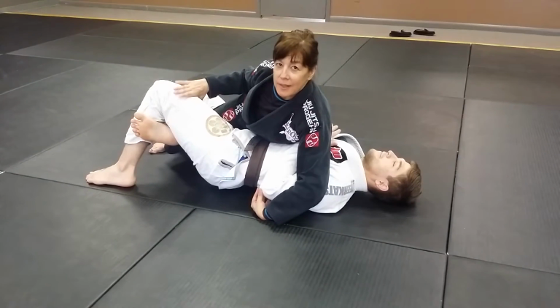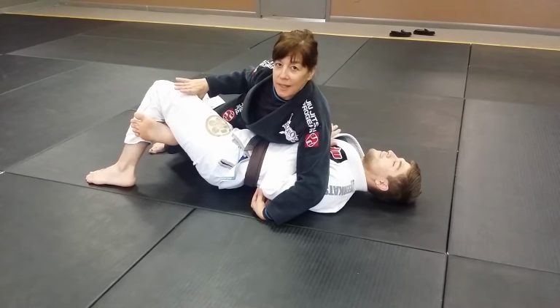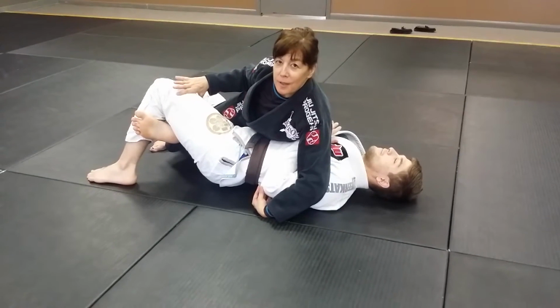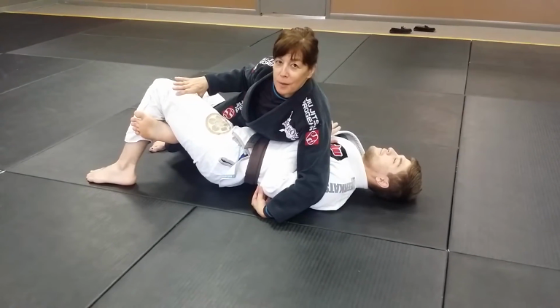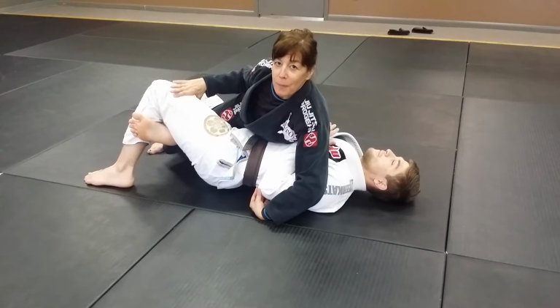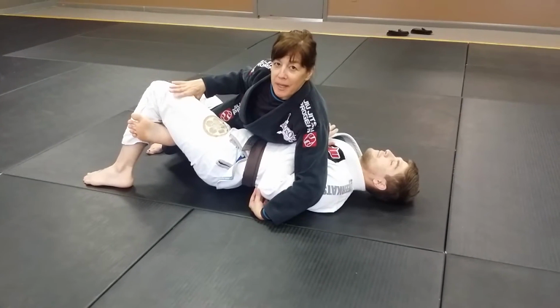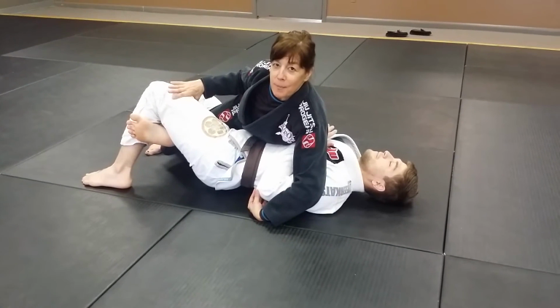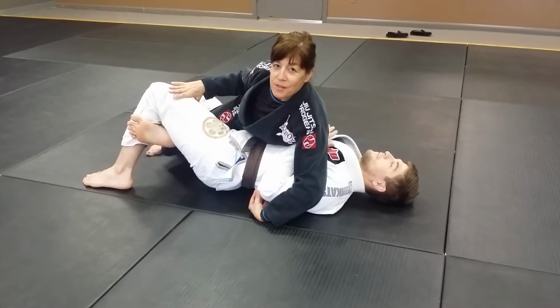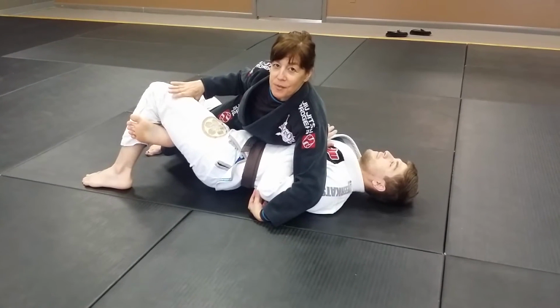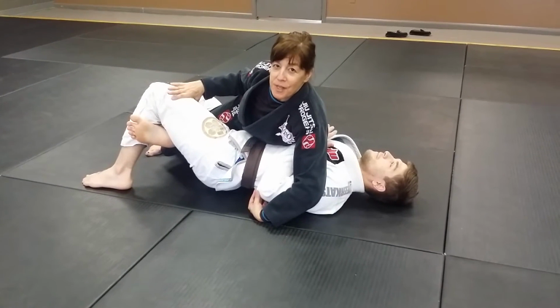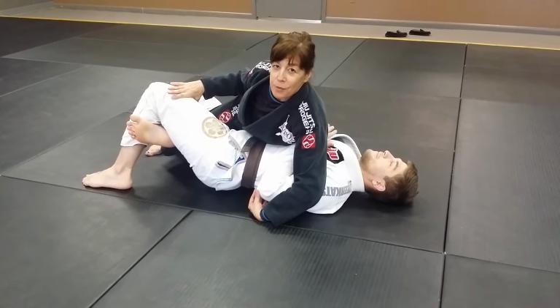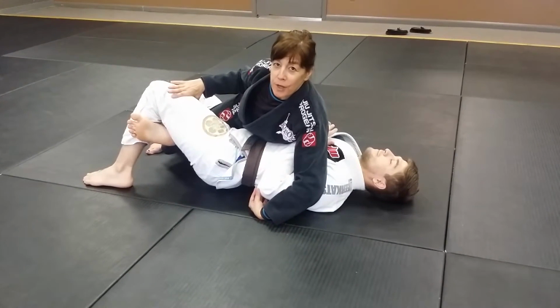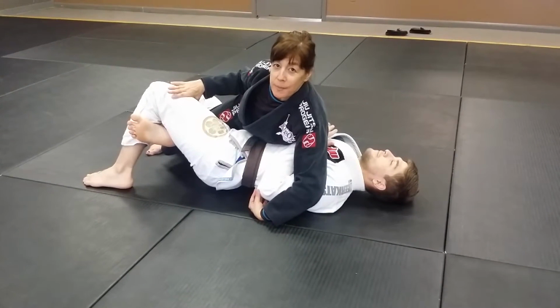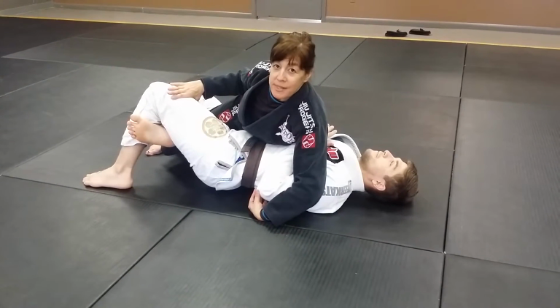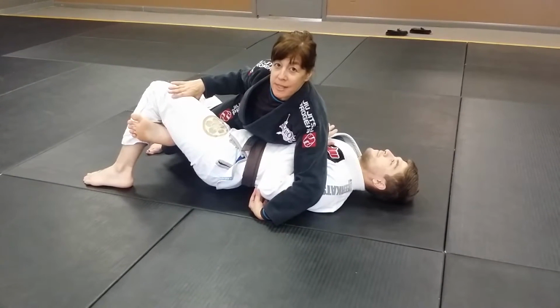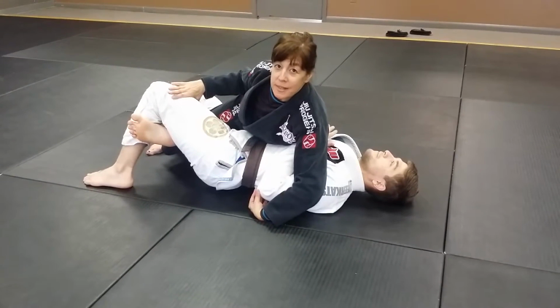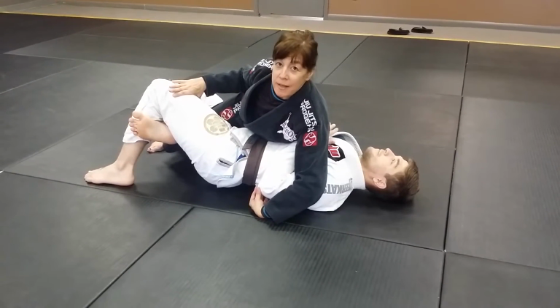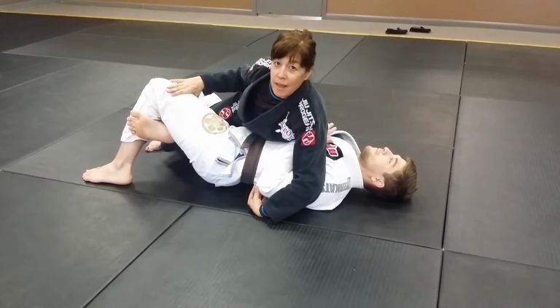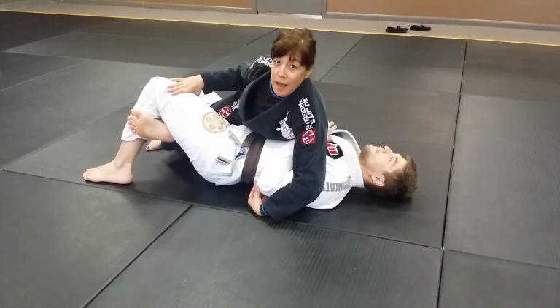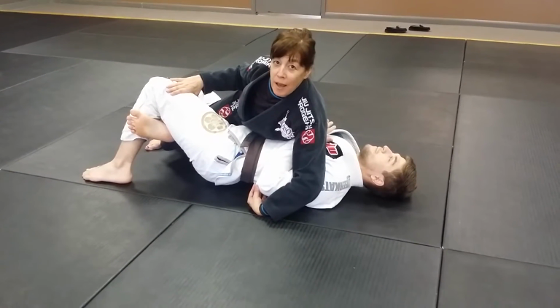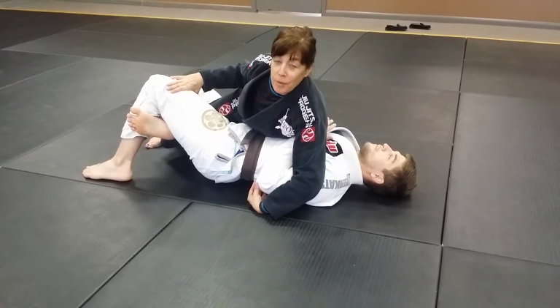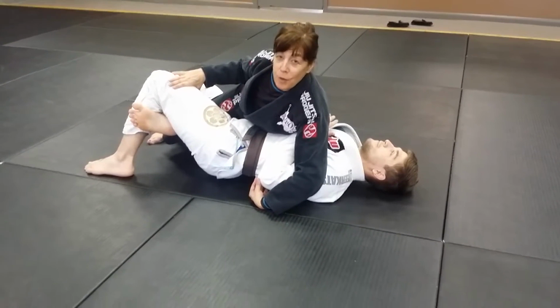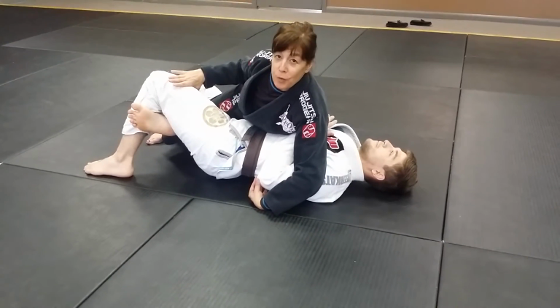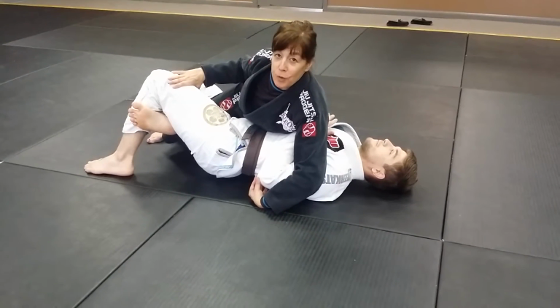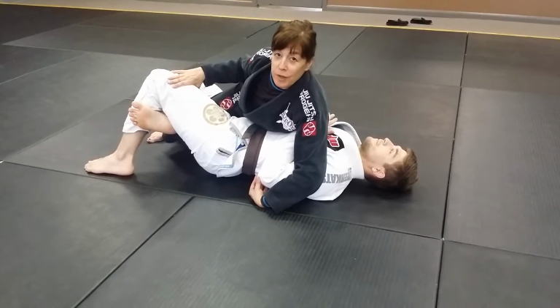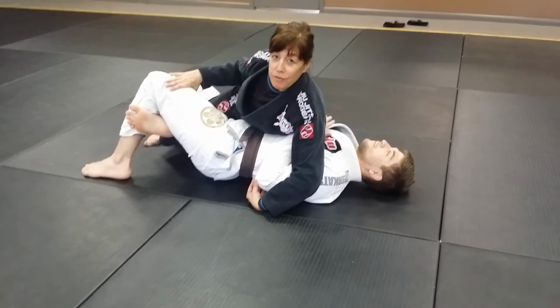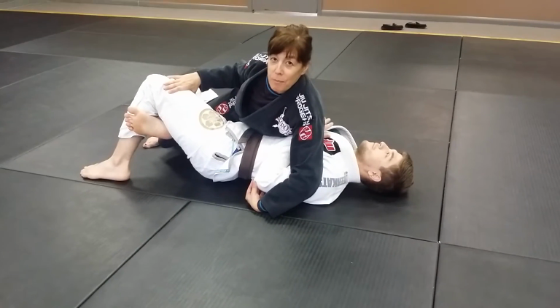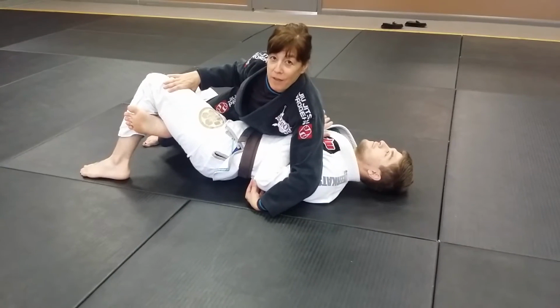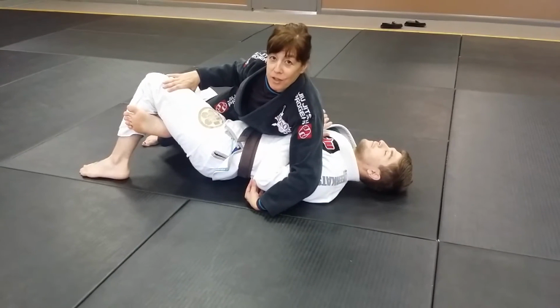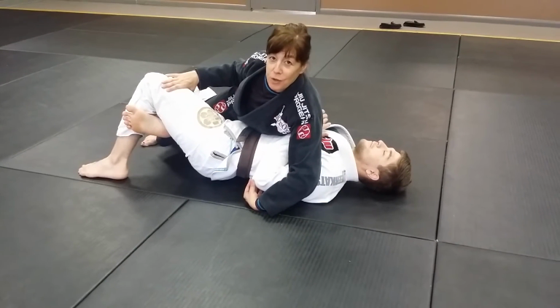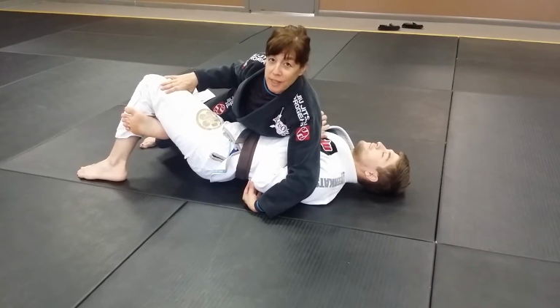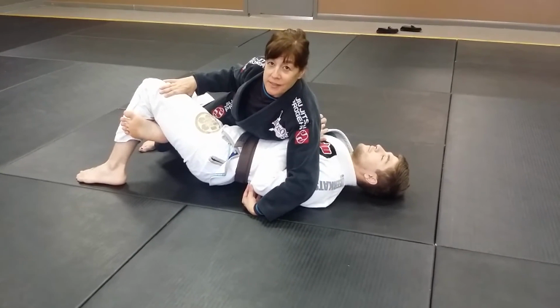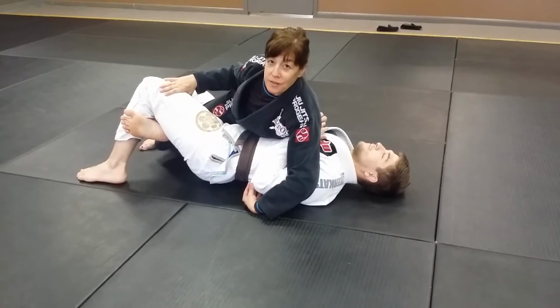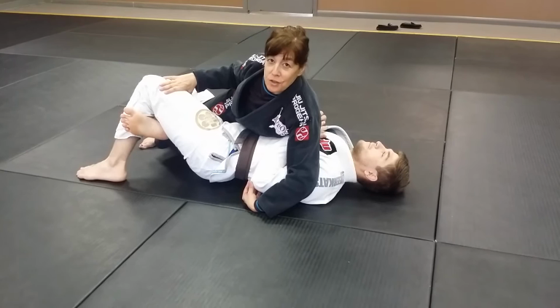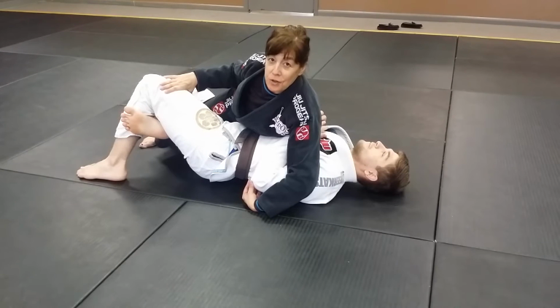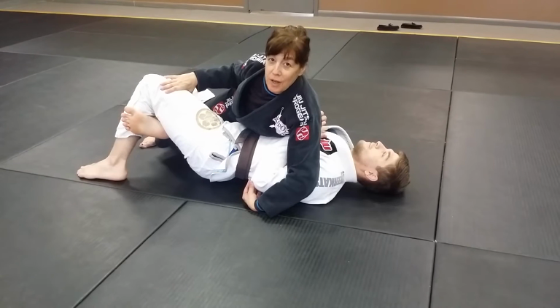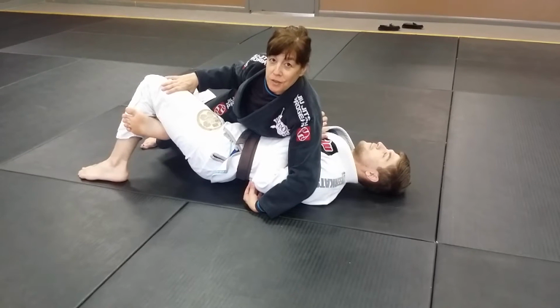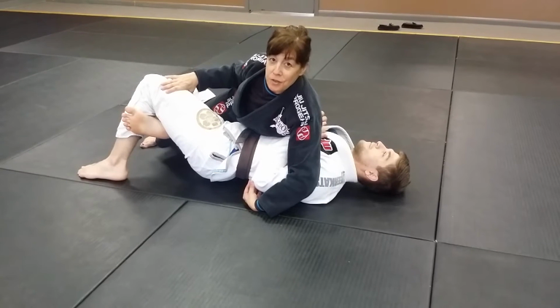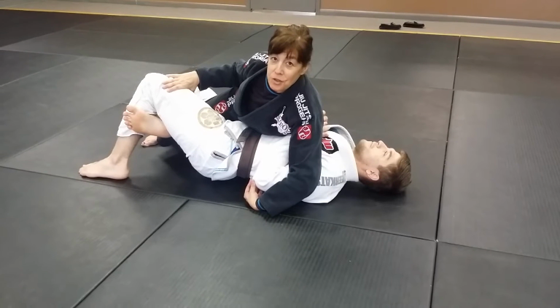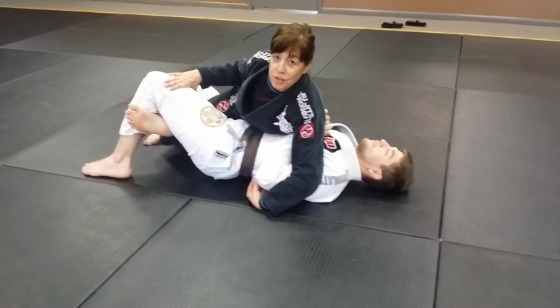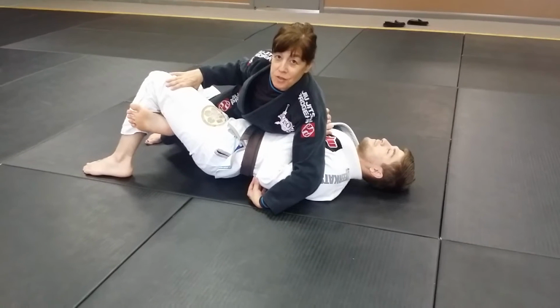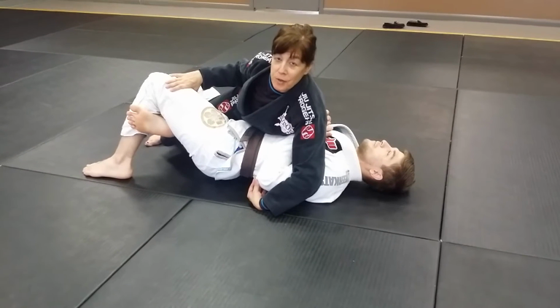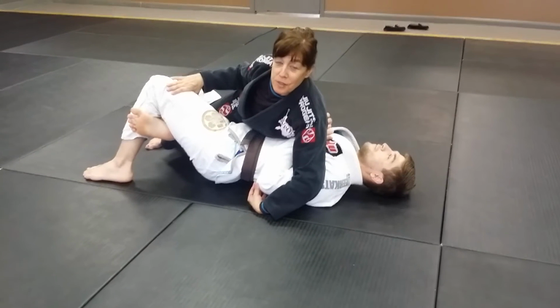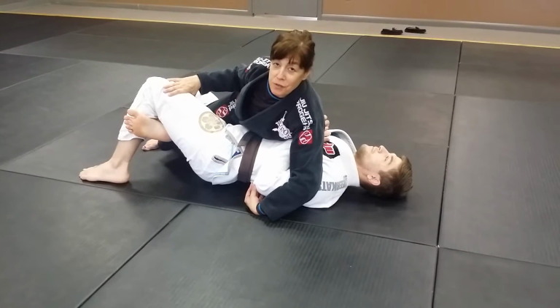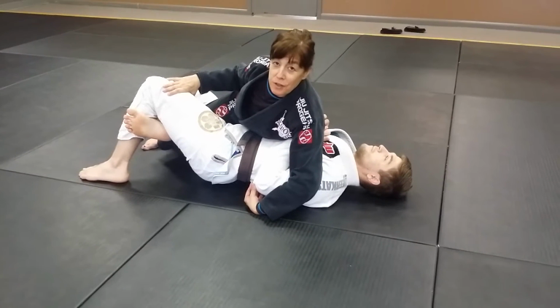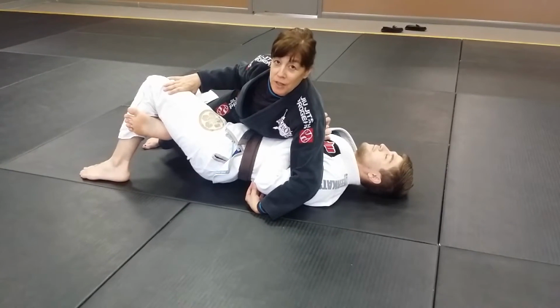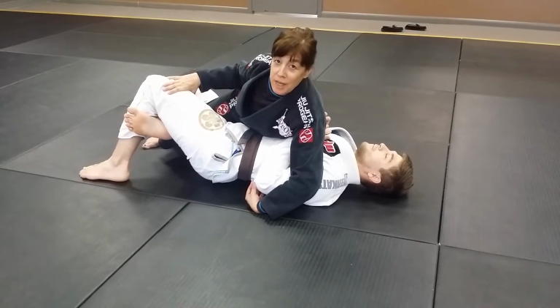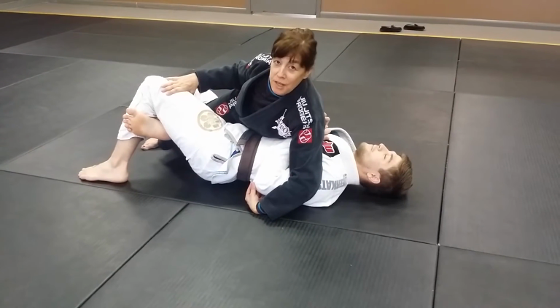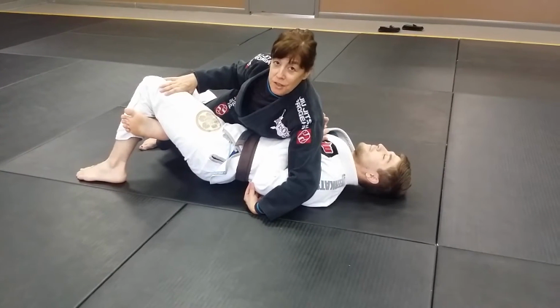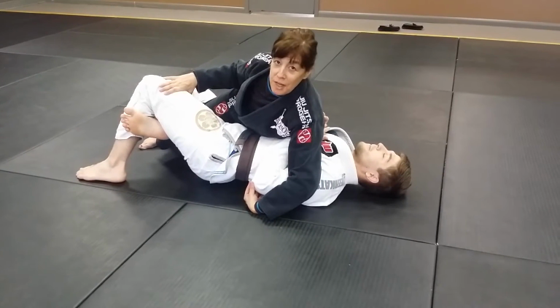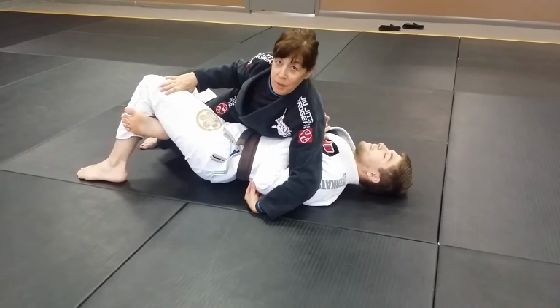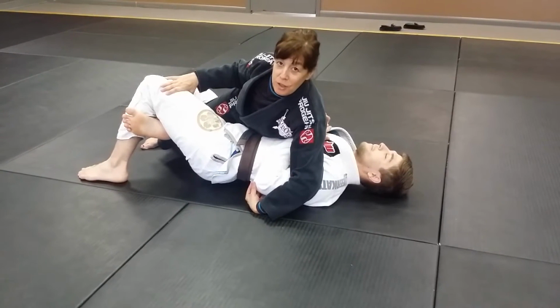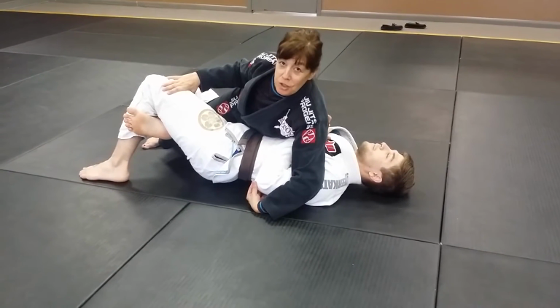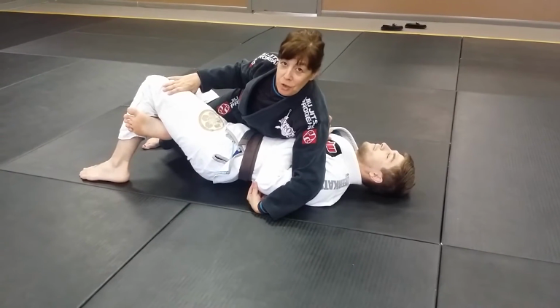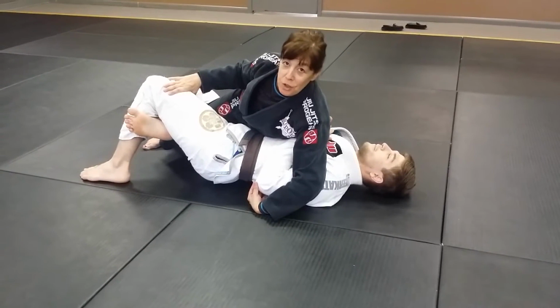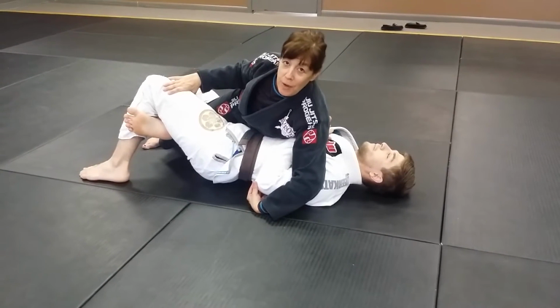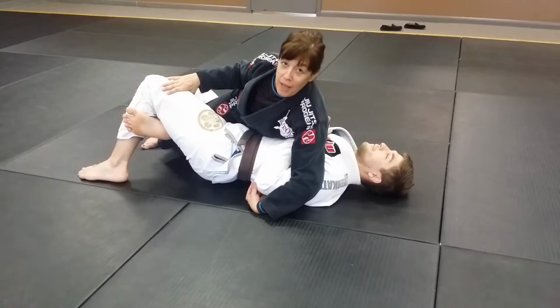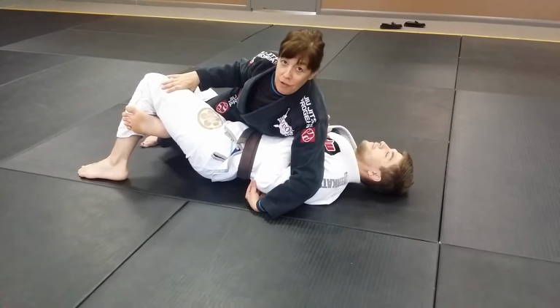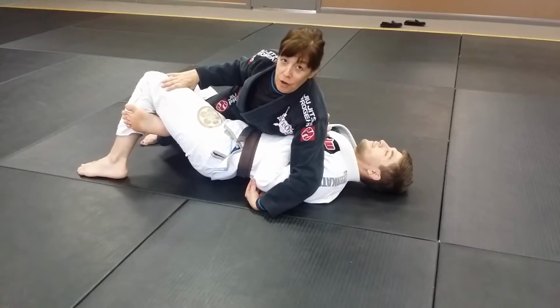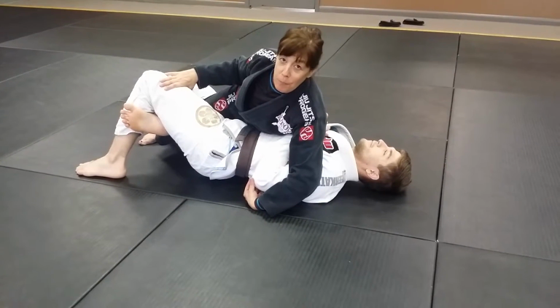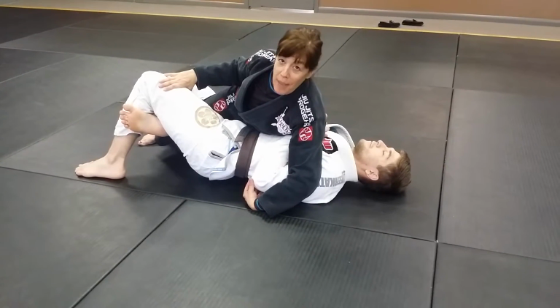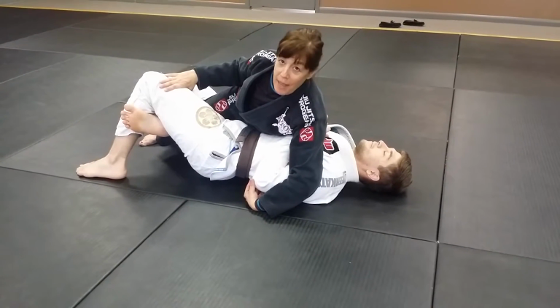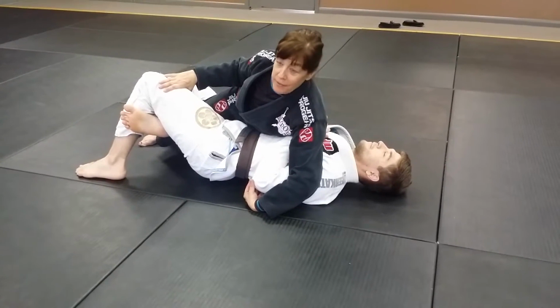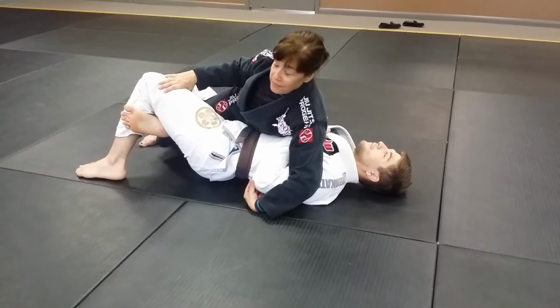Hello, my name is Suzanne Ramston. I'm the owner of Maverick Training Center, Otto's Jiu Jitsu Huntsville. Today I'm going to show you a half guard pass.